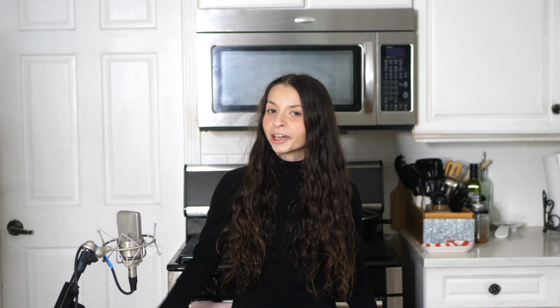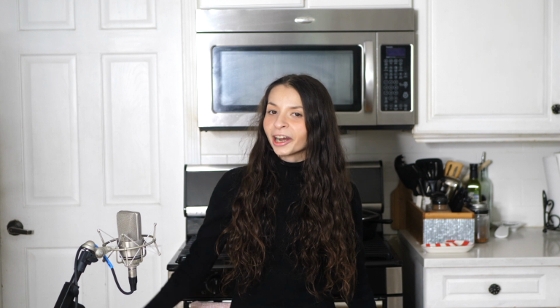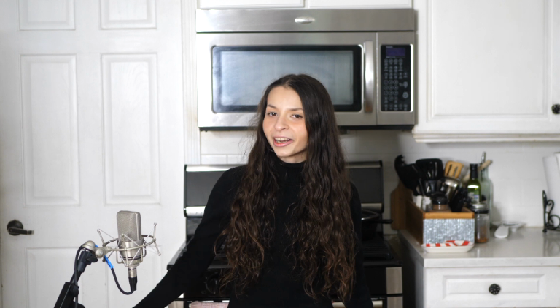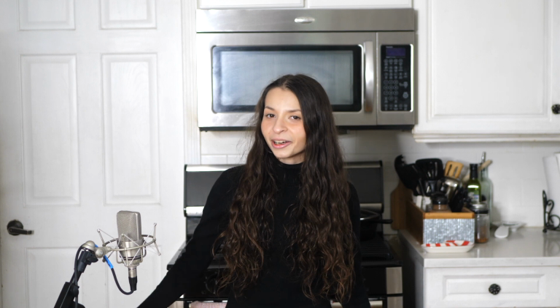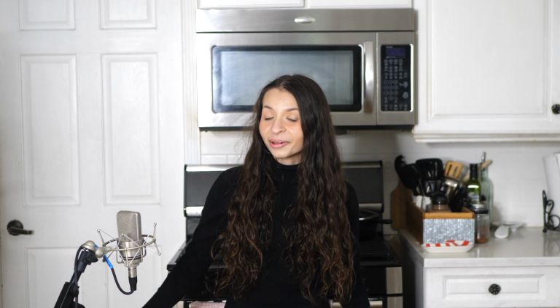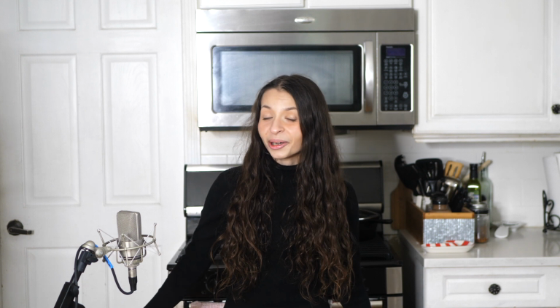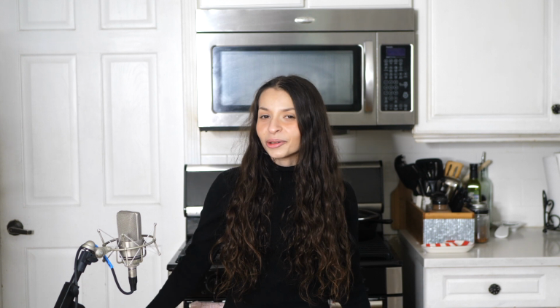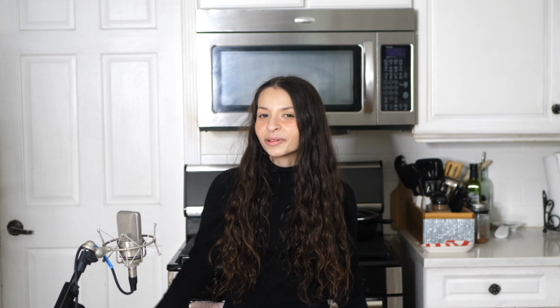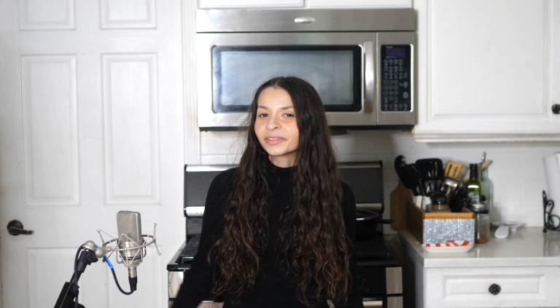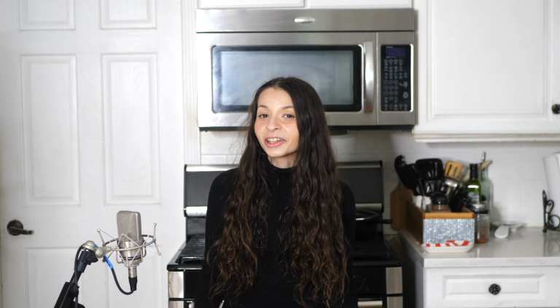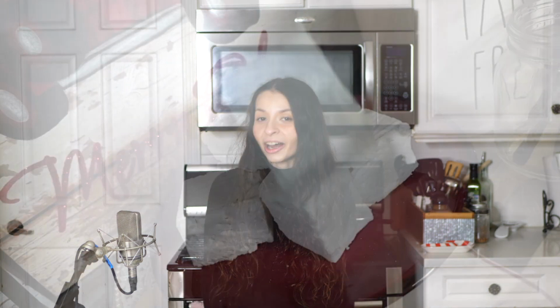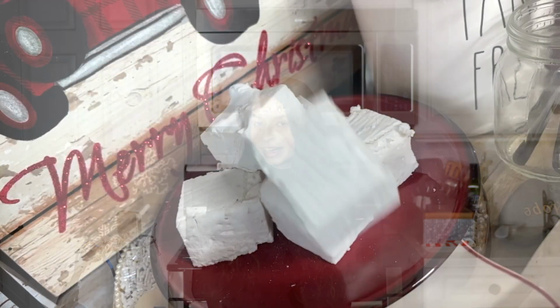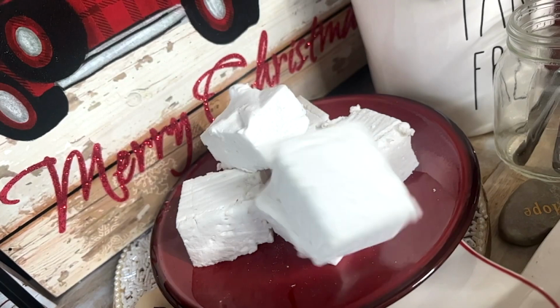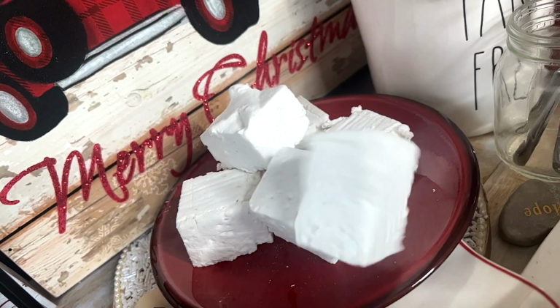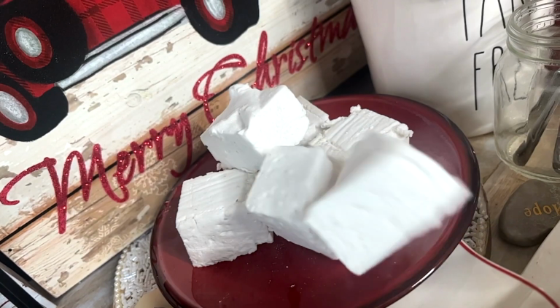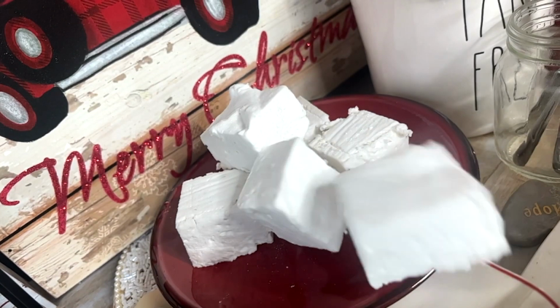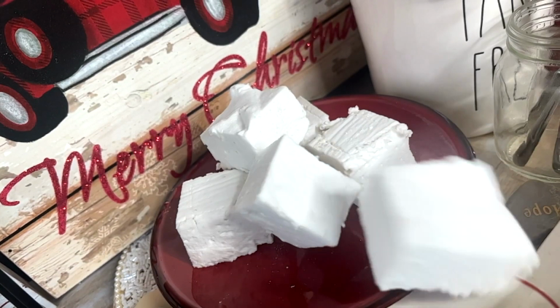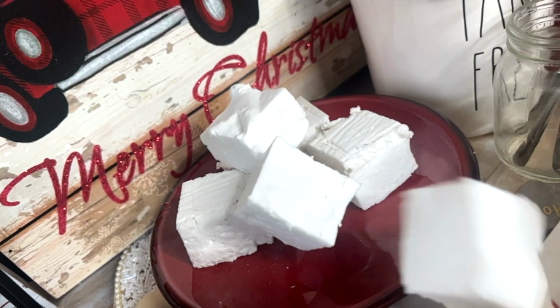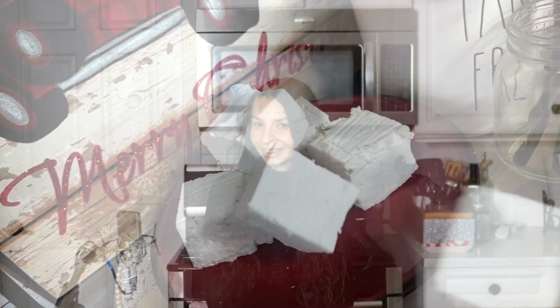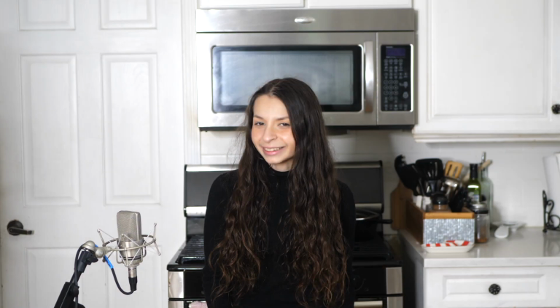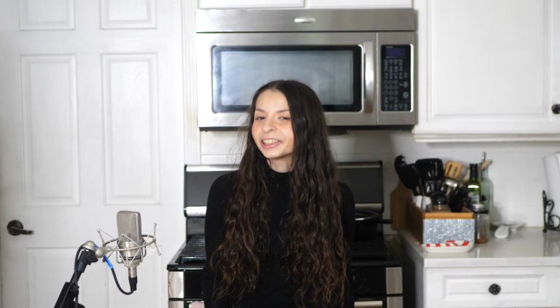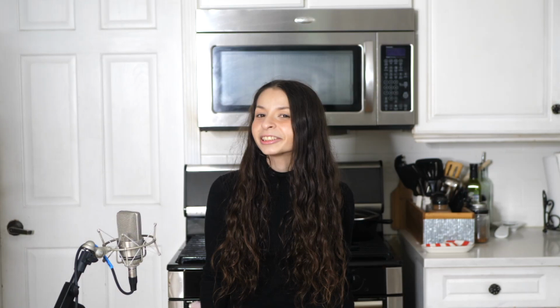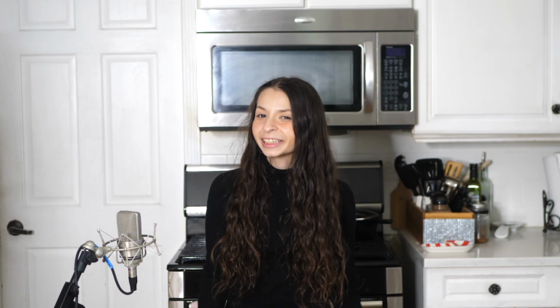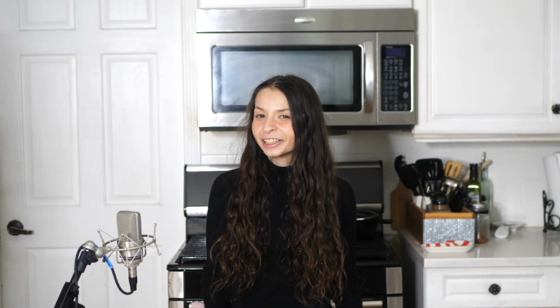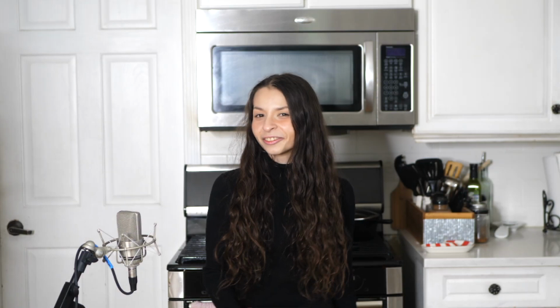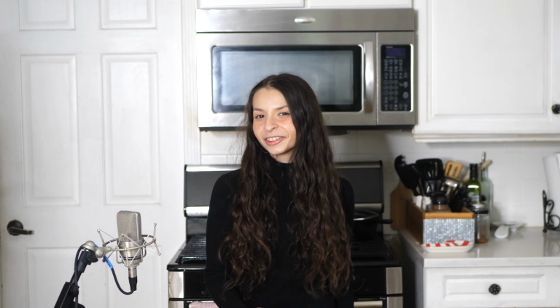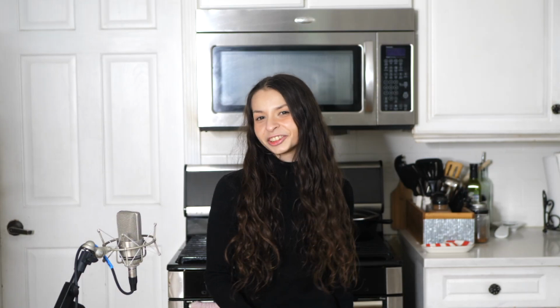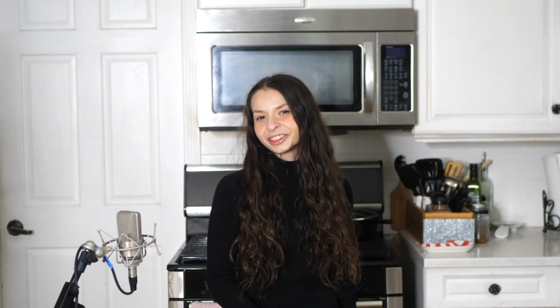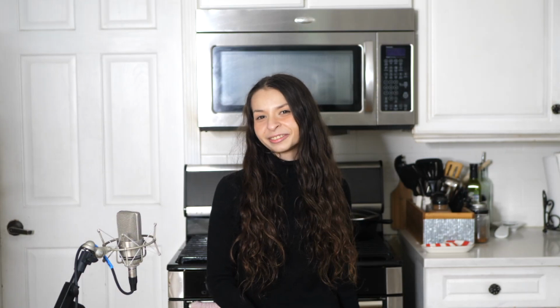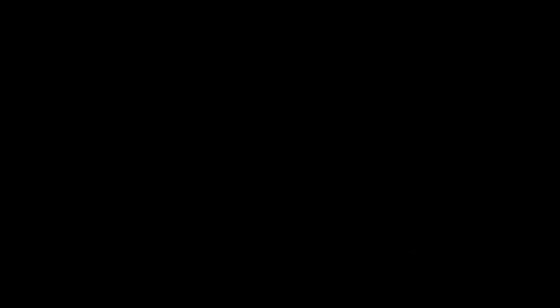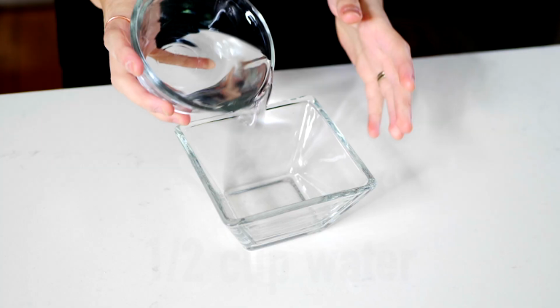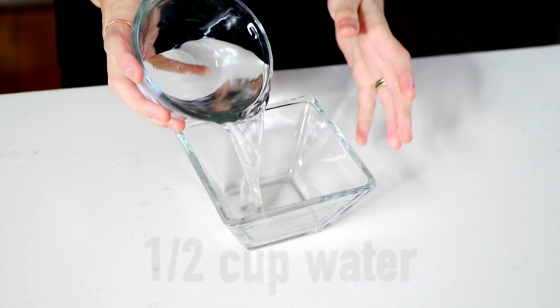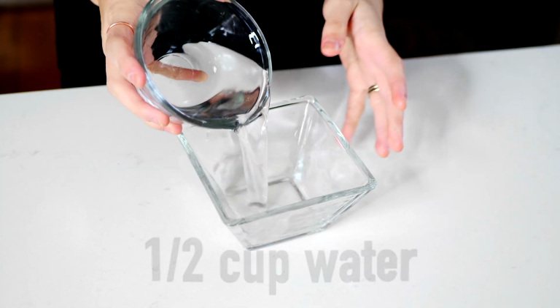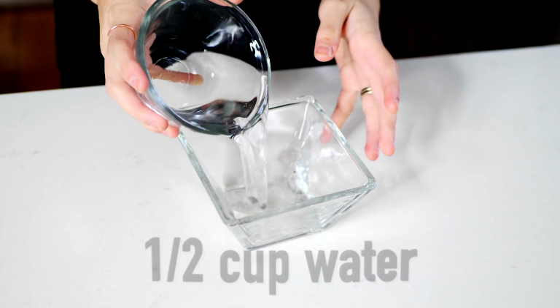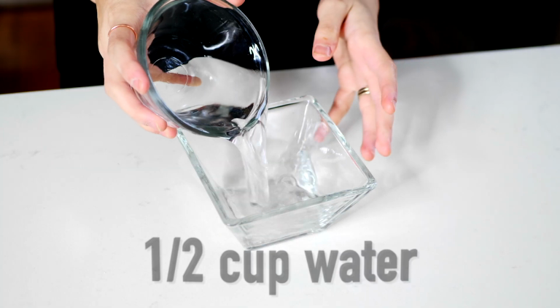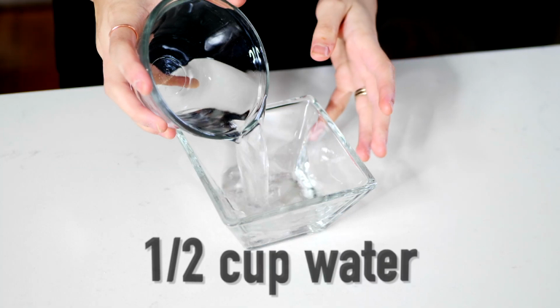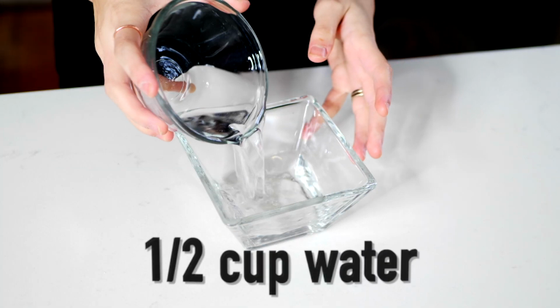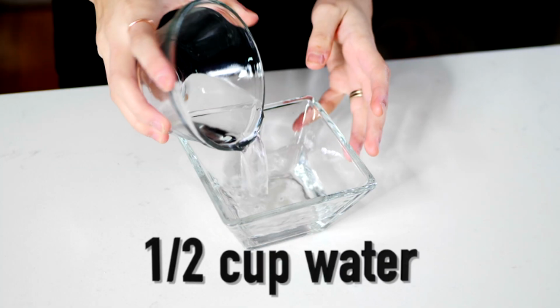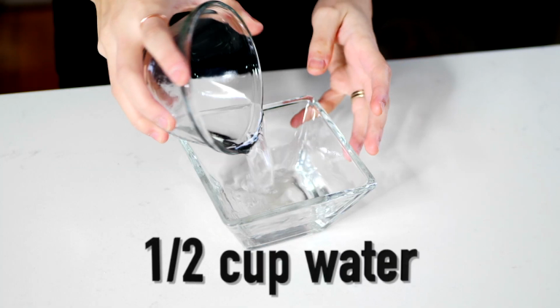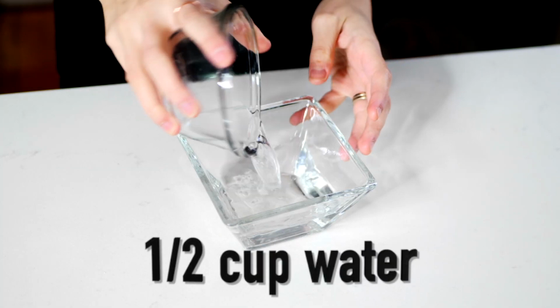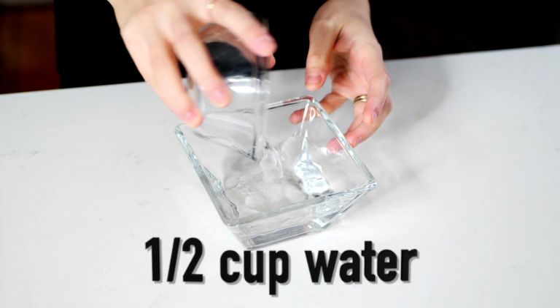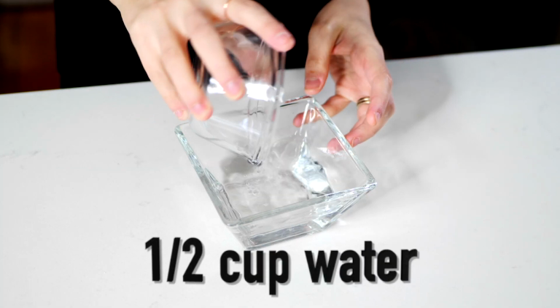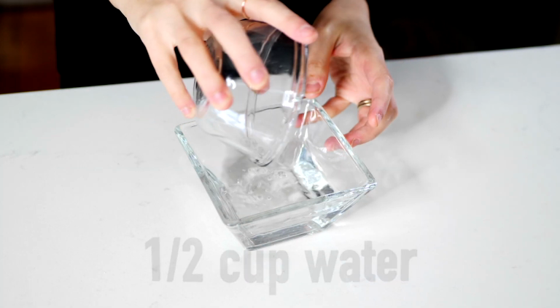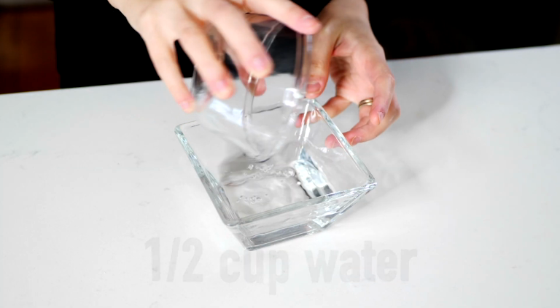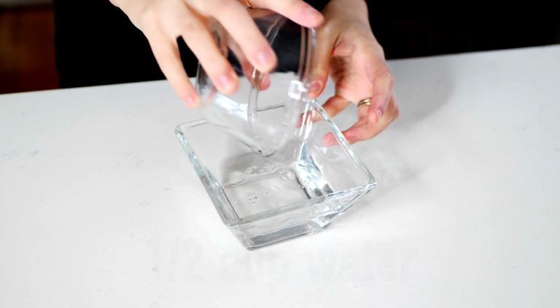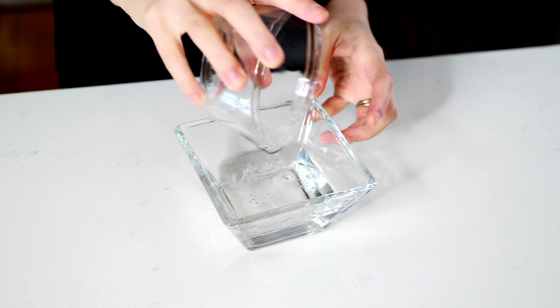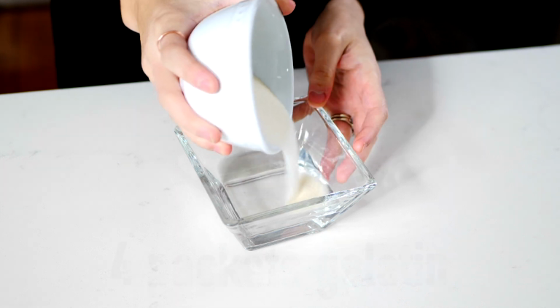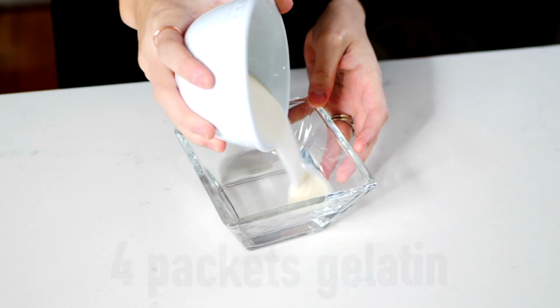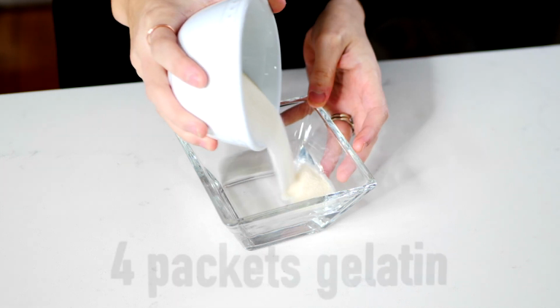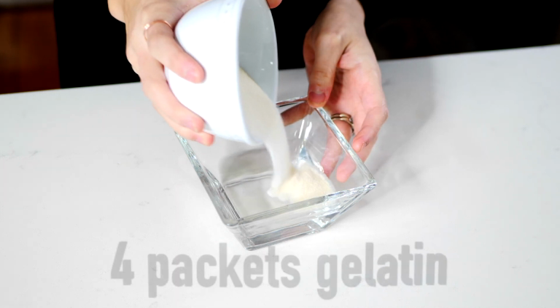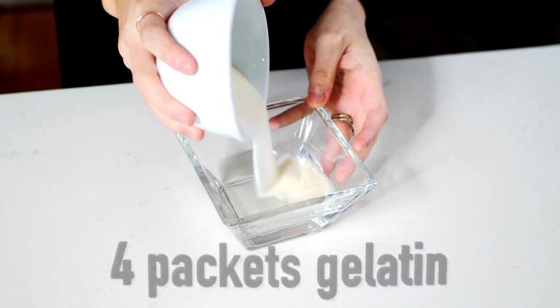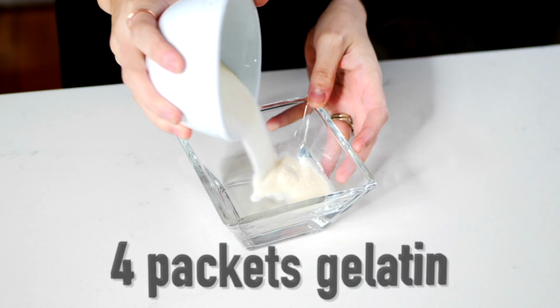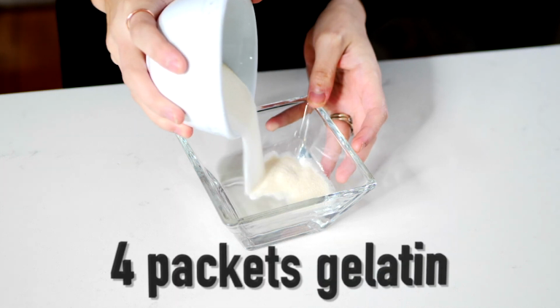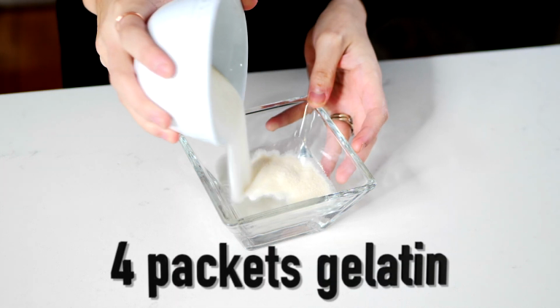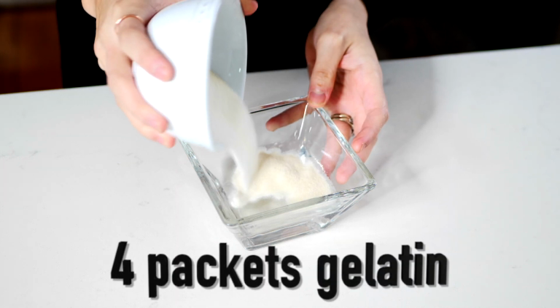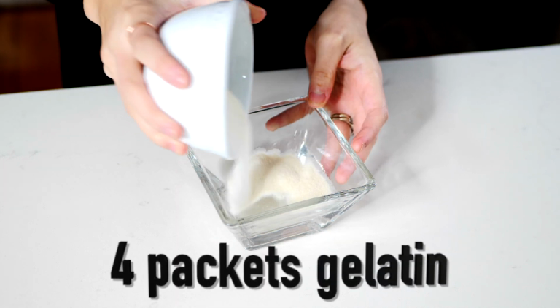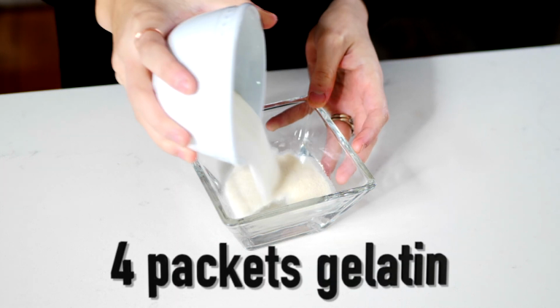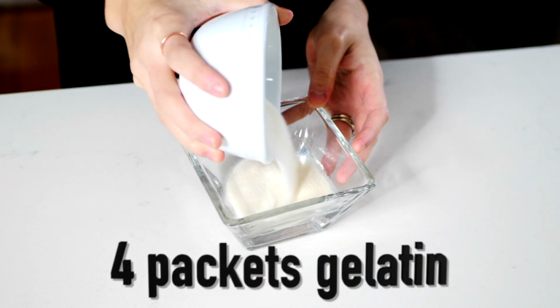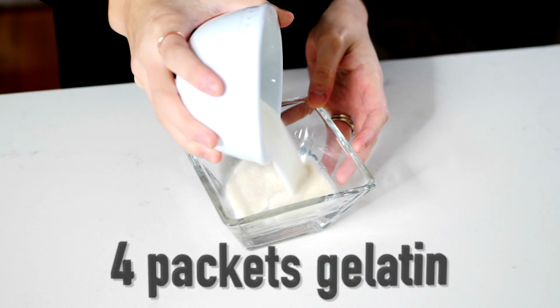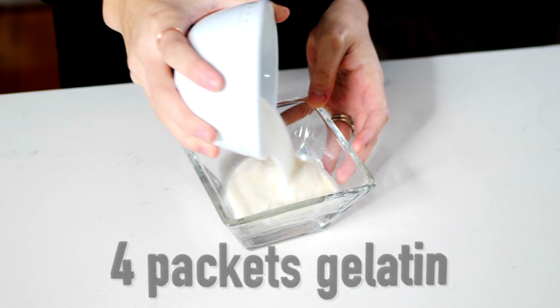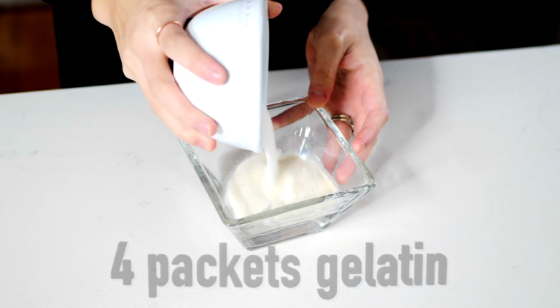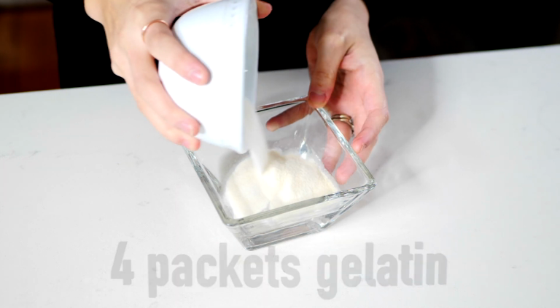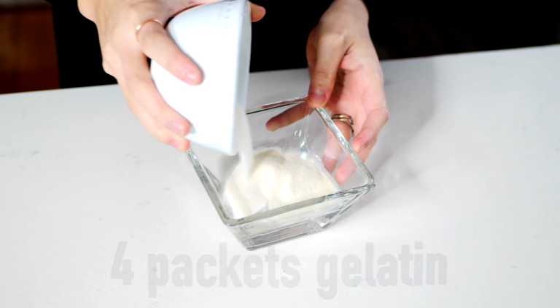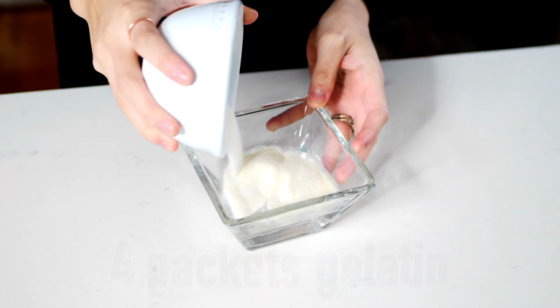For your hot cocoa, you've got to have marshmallows with this. Here's the keto version. In a small bowl, add a half a cup of cold water and four packets of gelatin to a bowl to set aside.